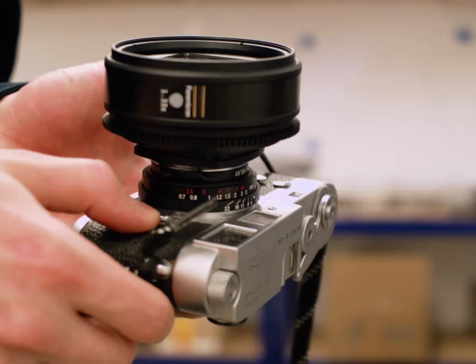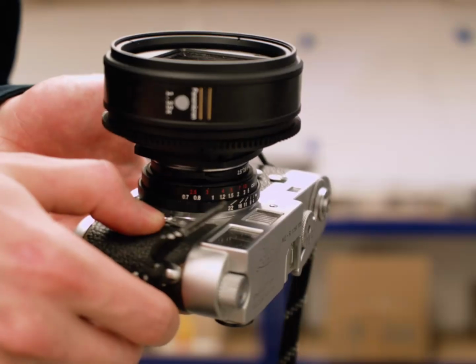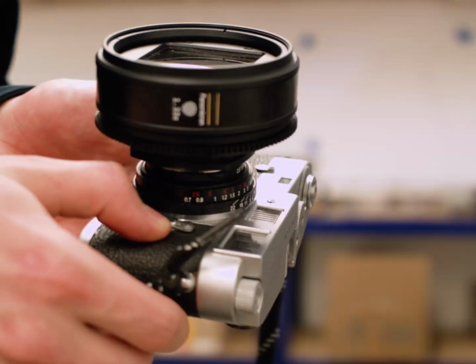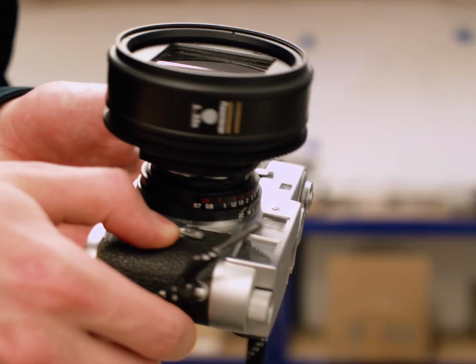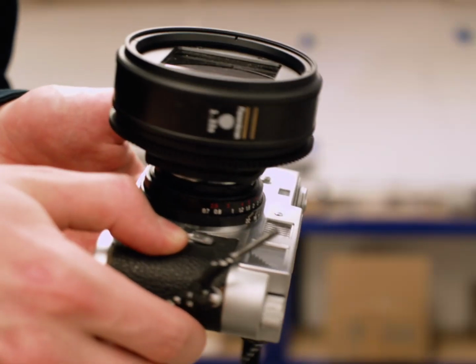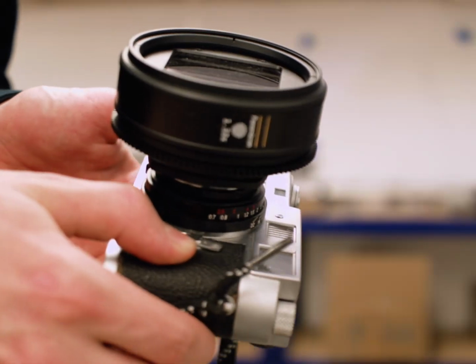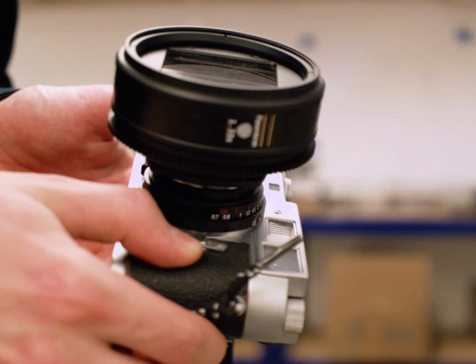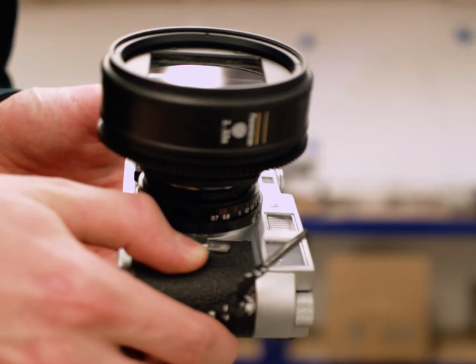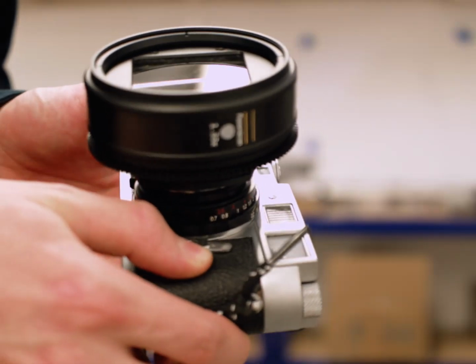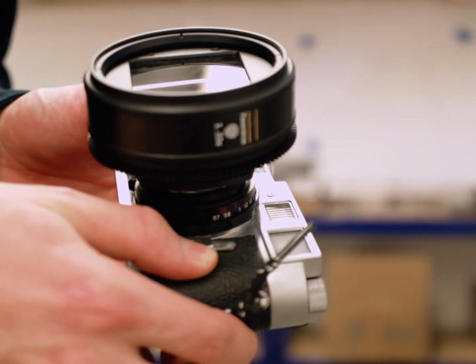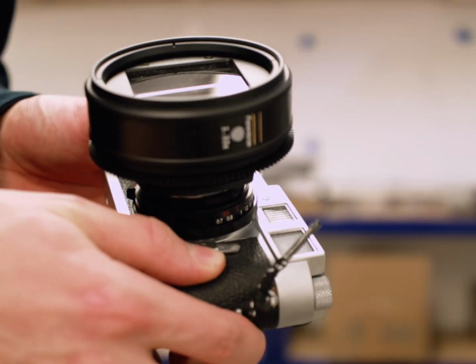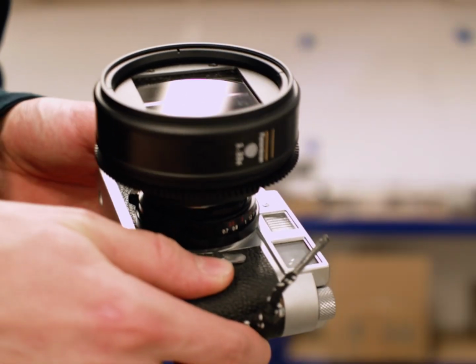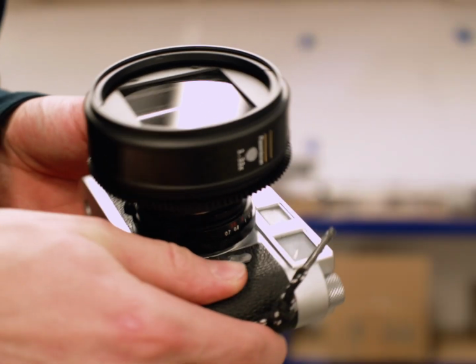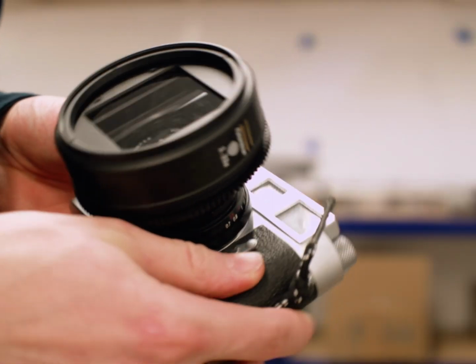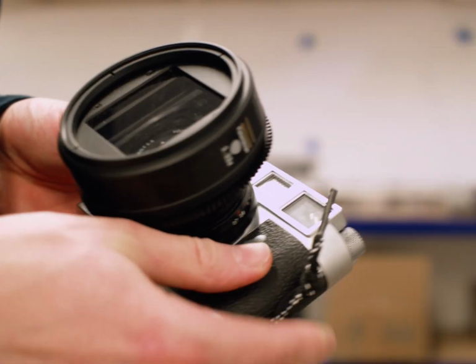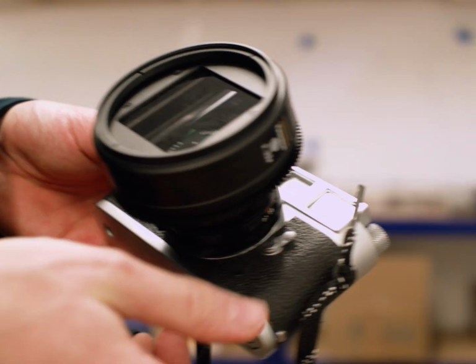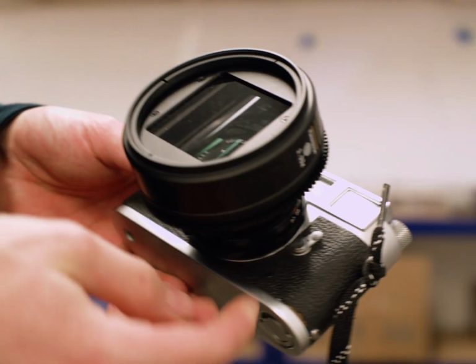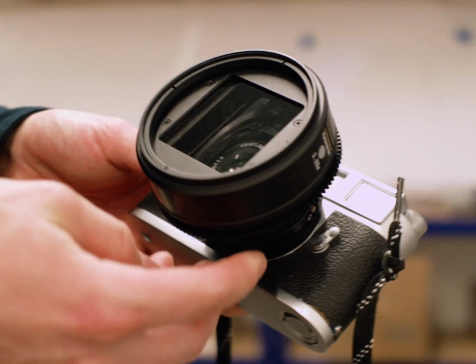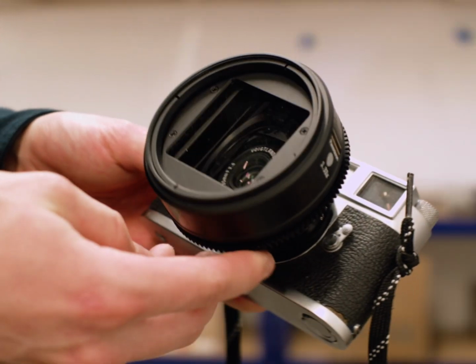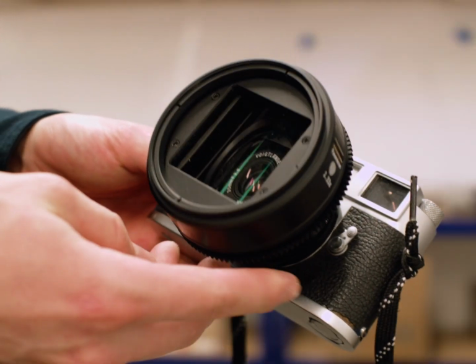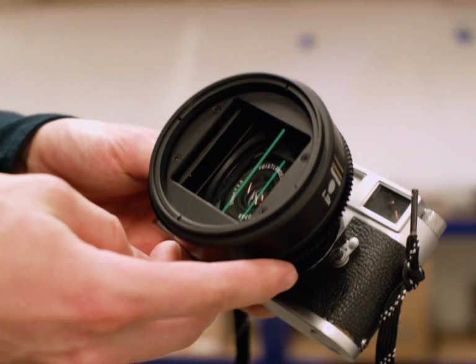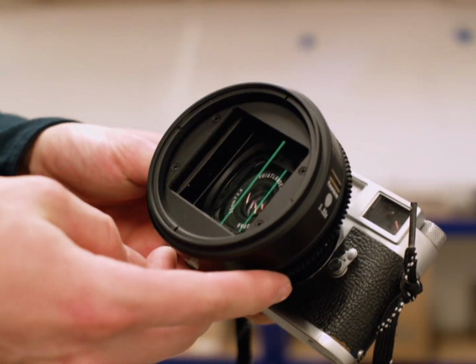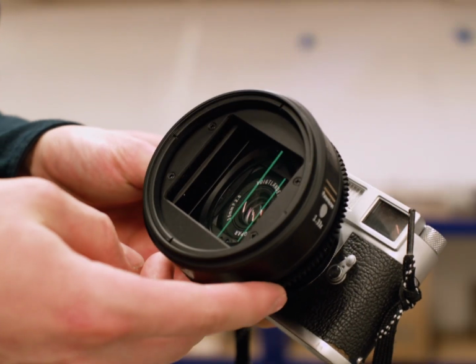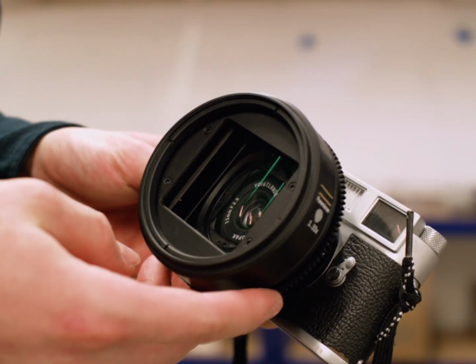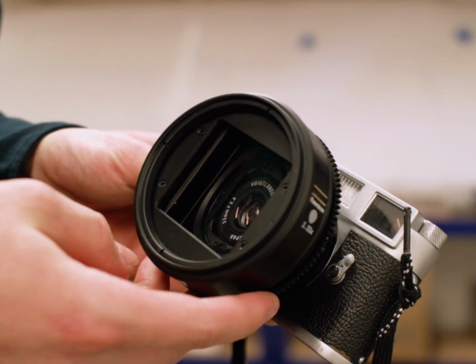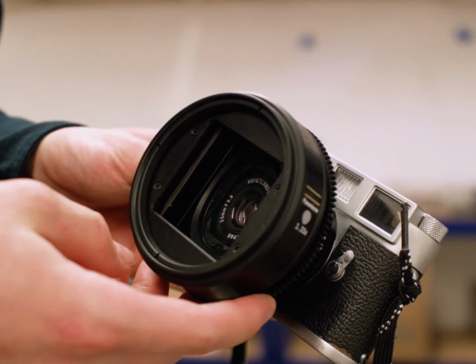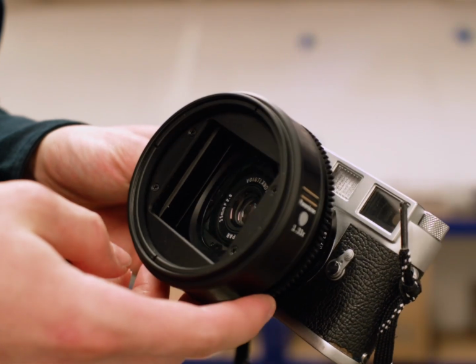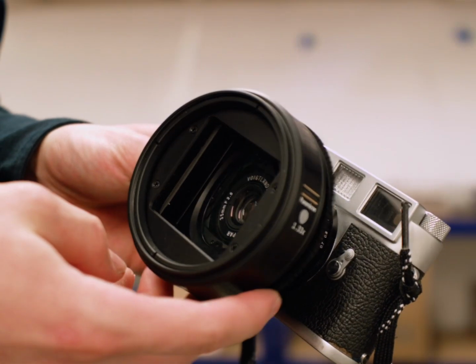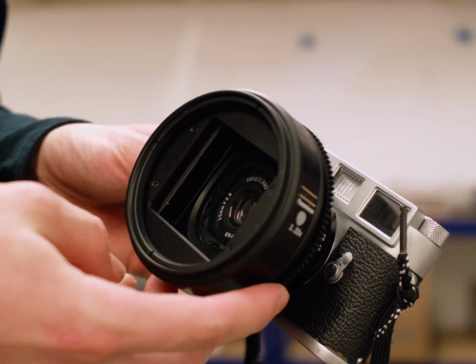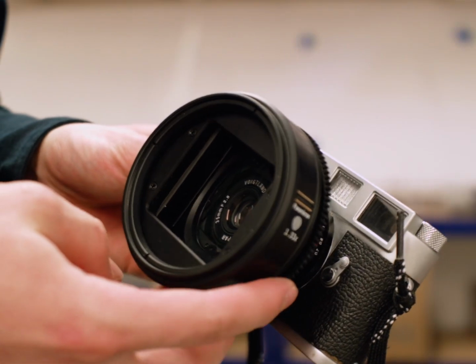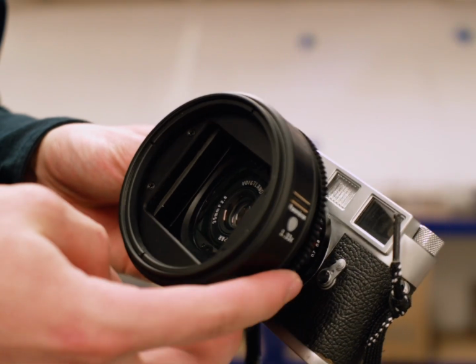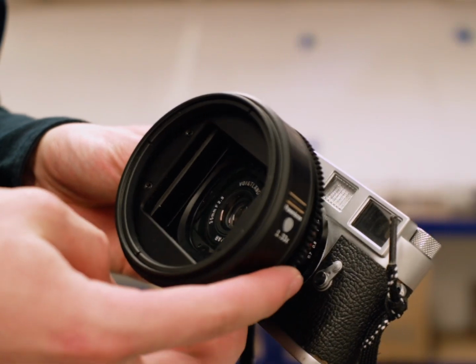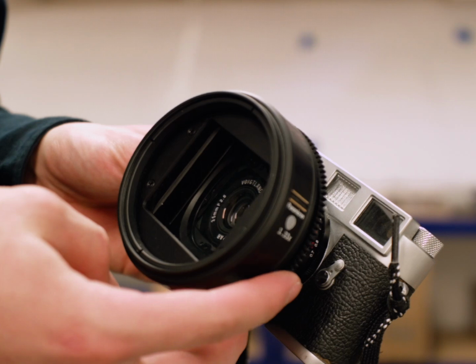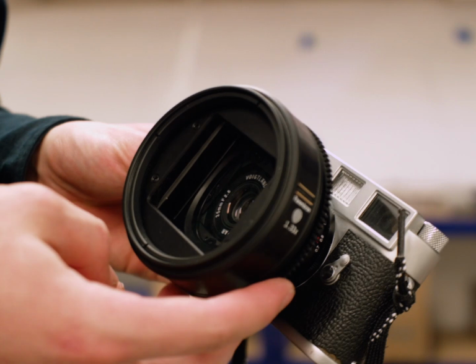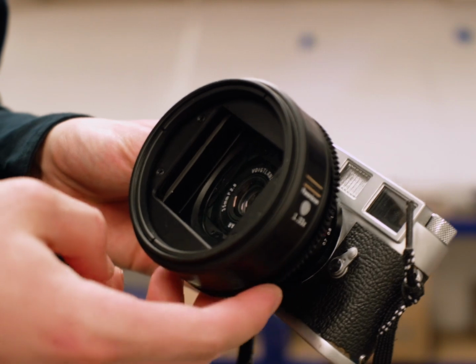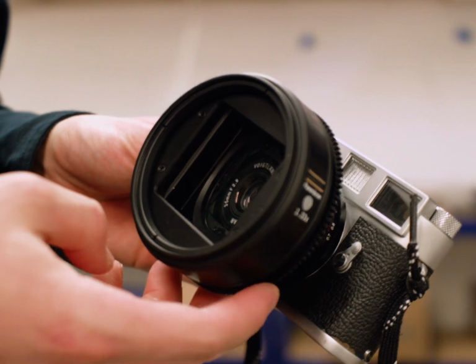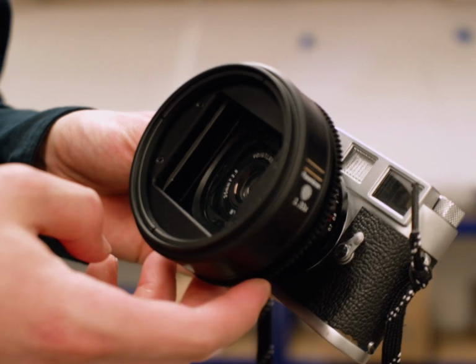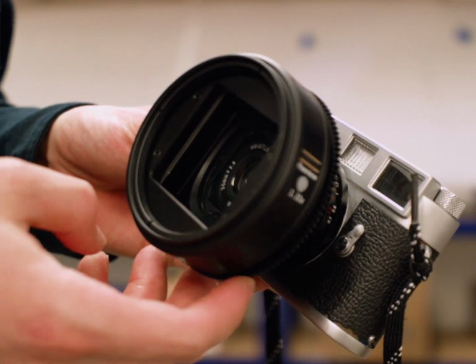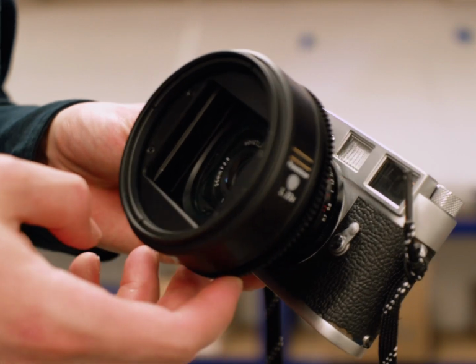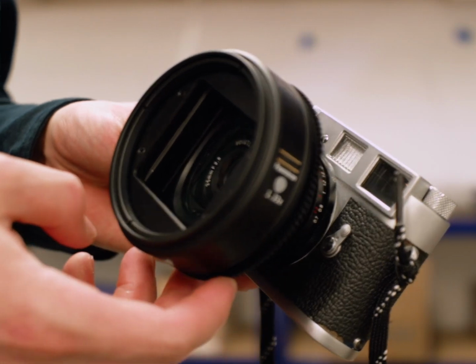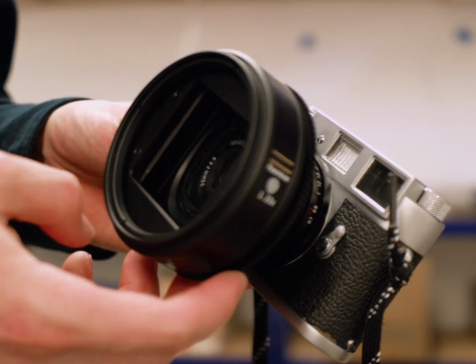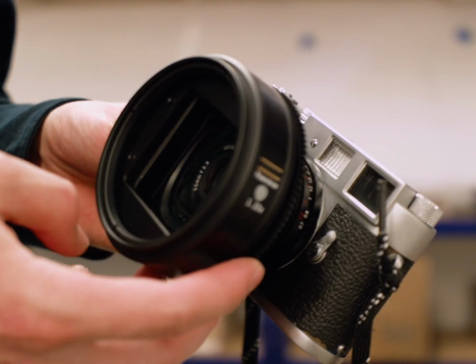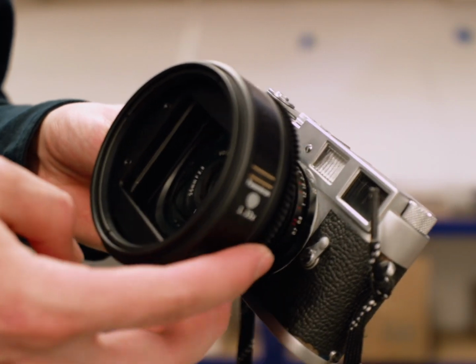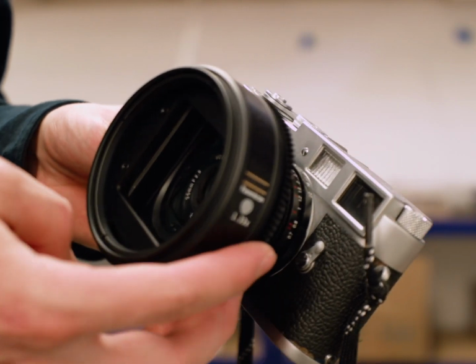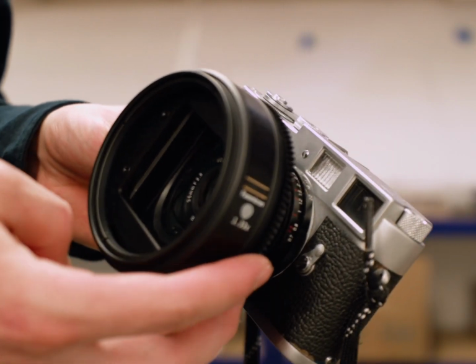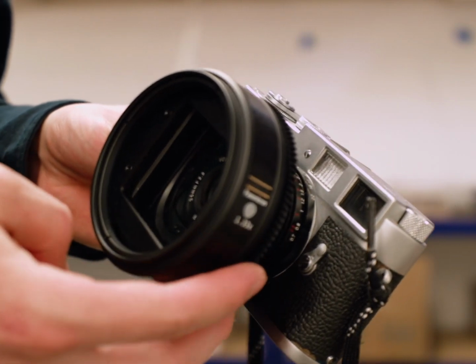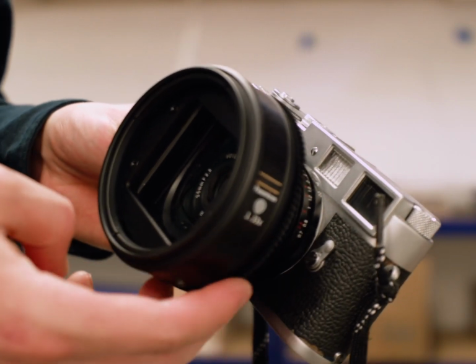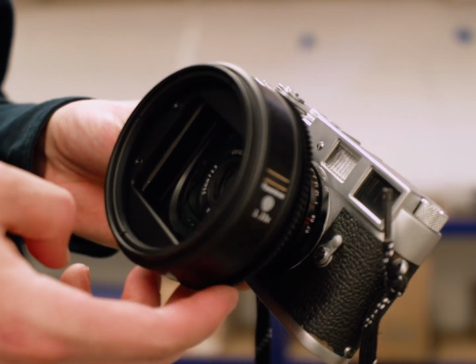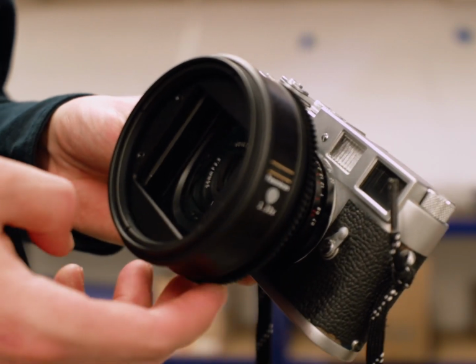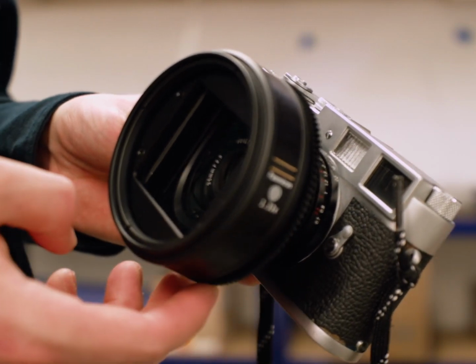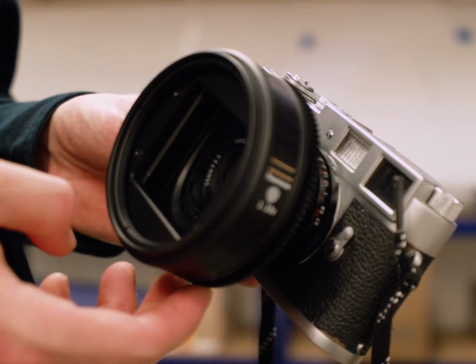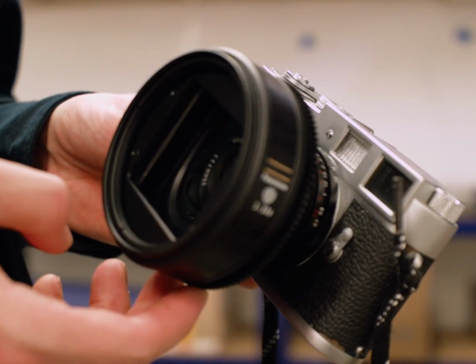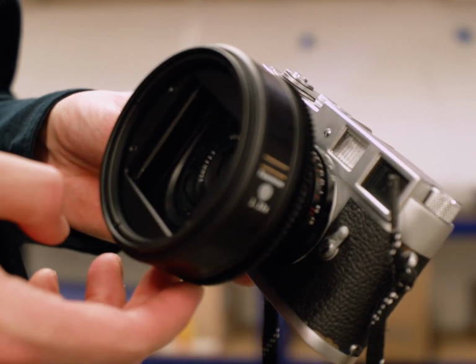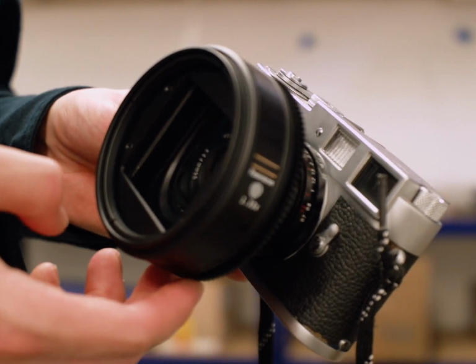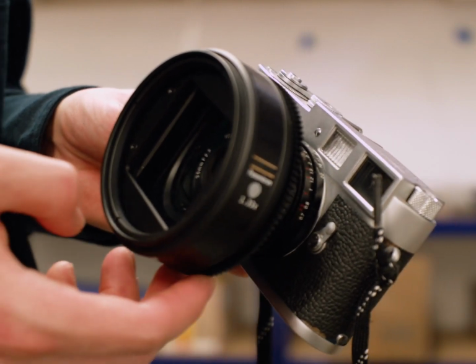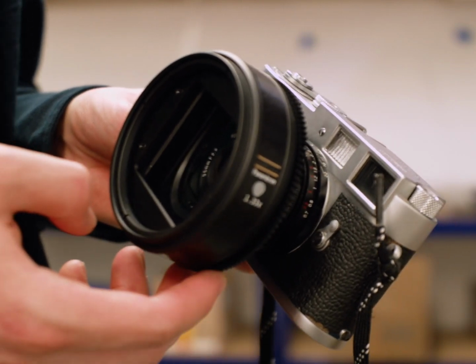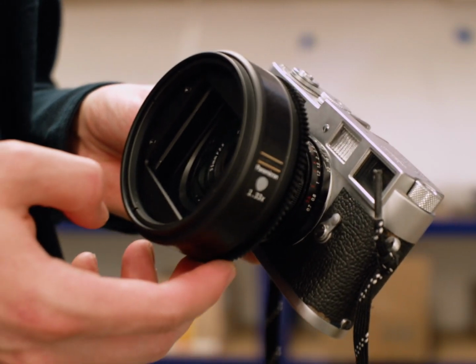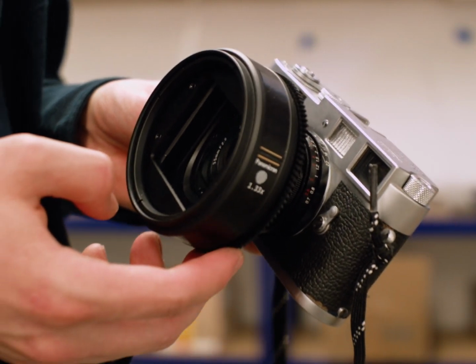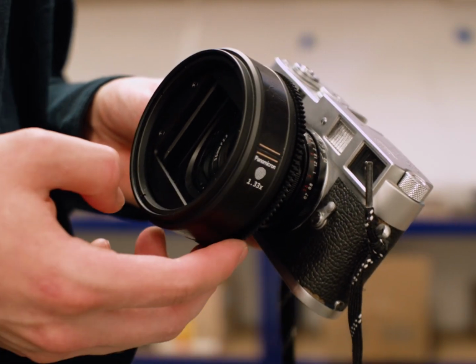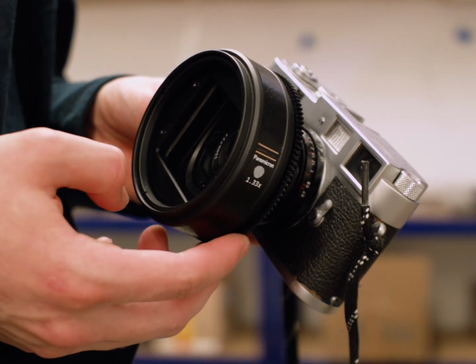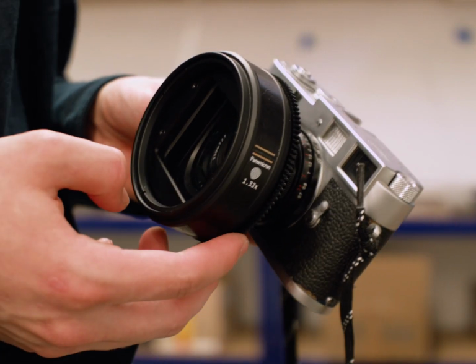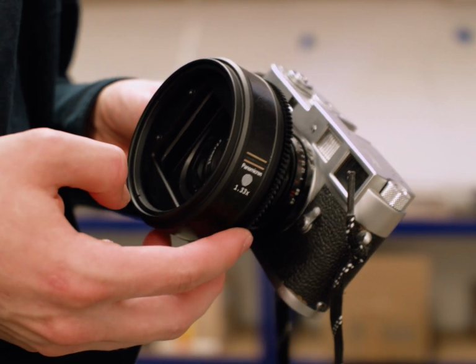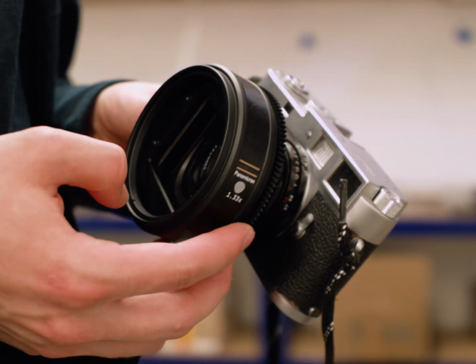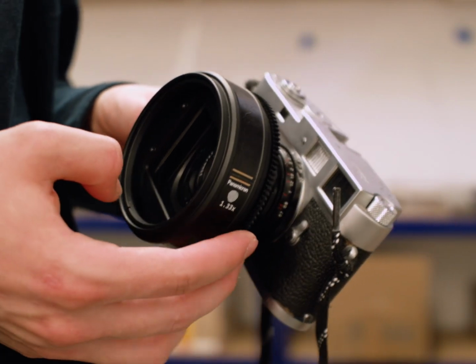If you try and put this setup on a rangefinder camera, it becomes a bit silly — you can't really see the adjustments anyway, so it's much more useful with a live view.